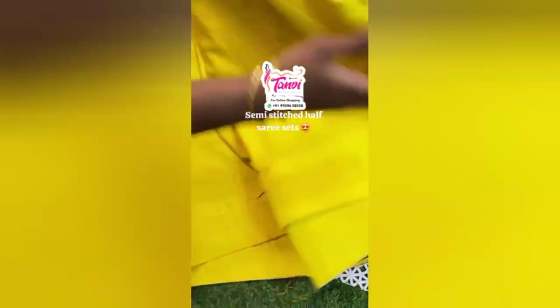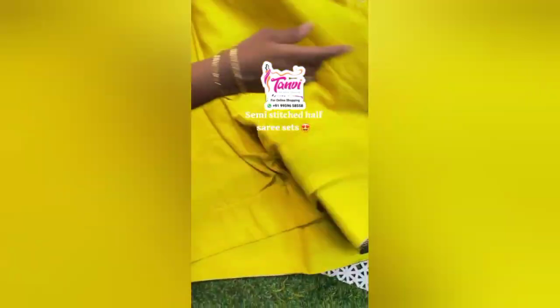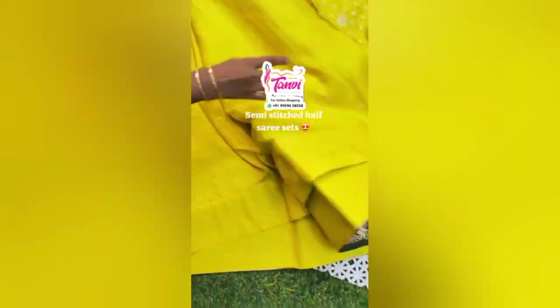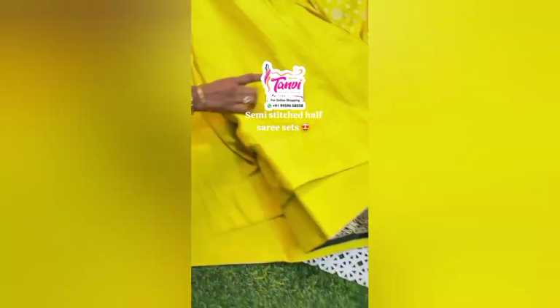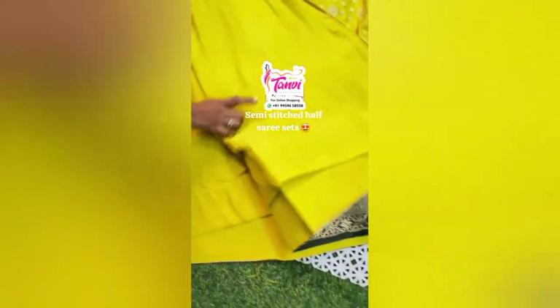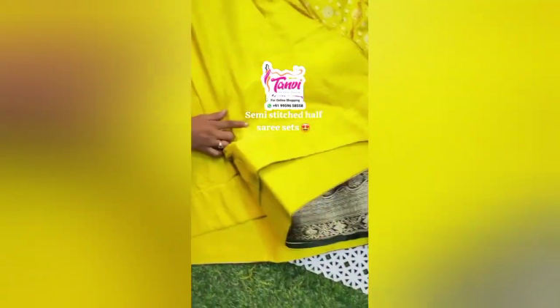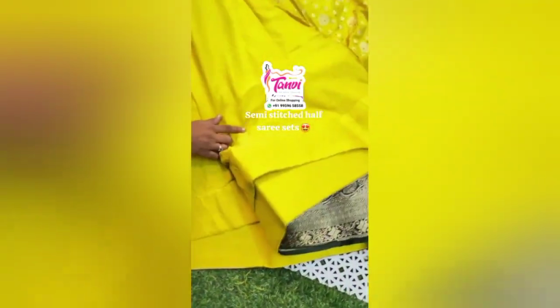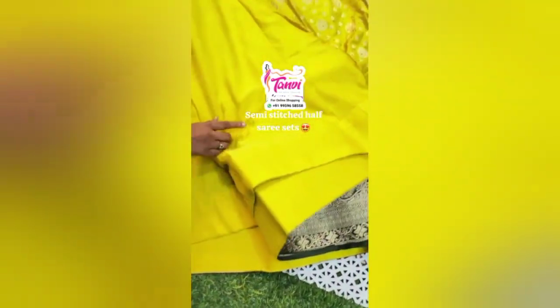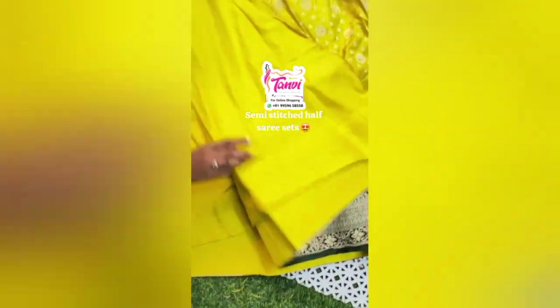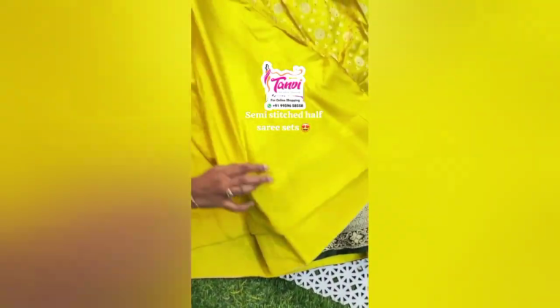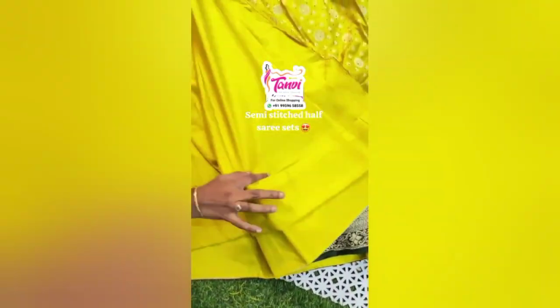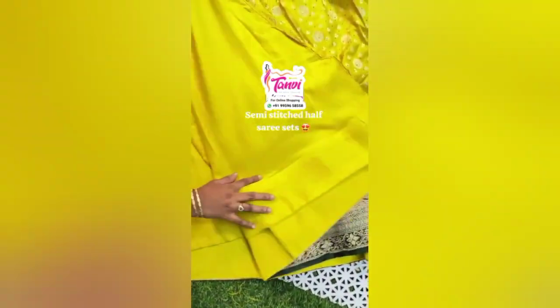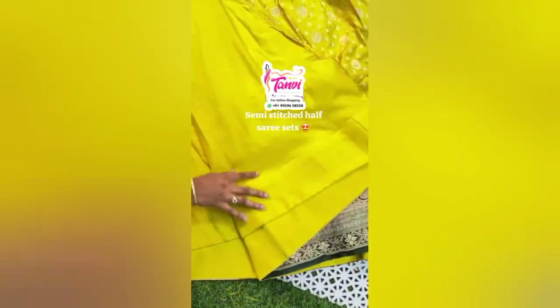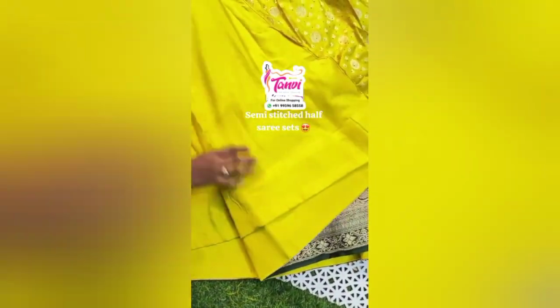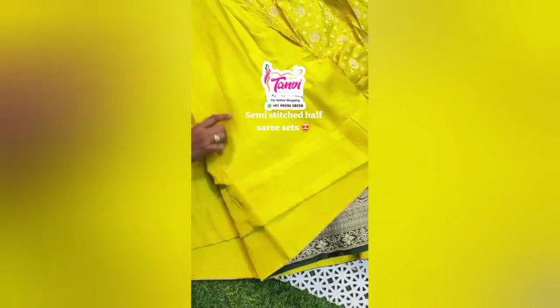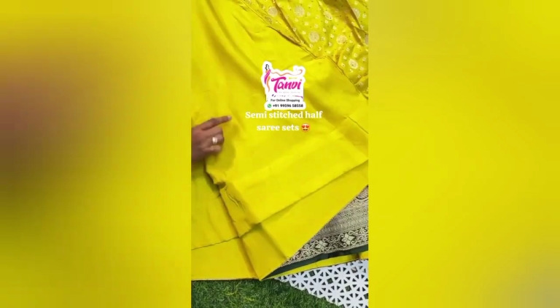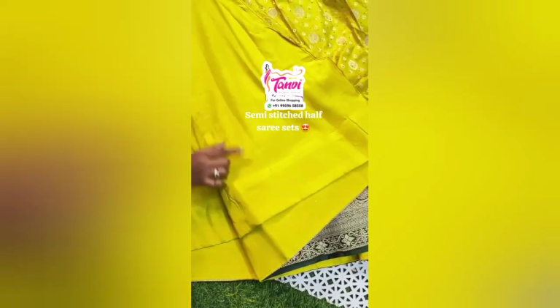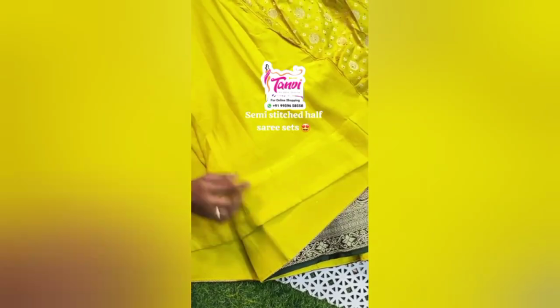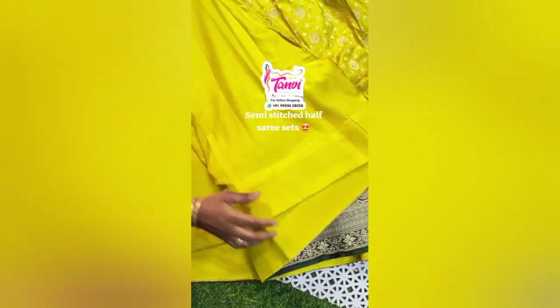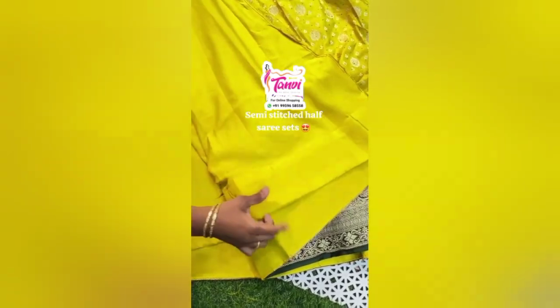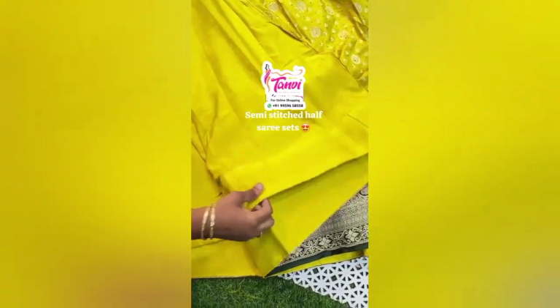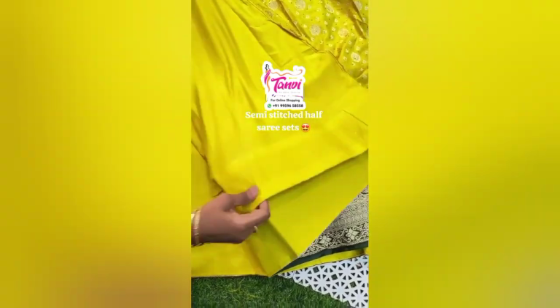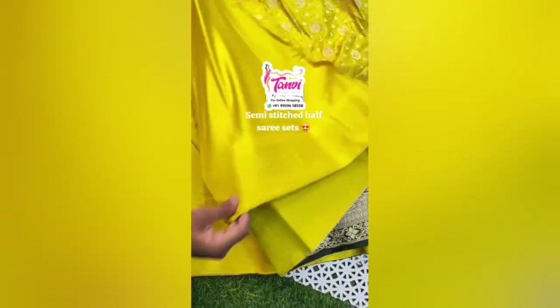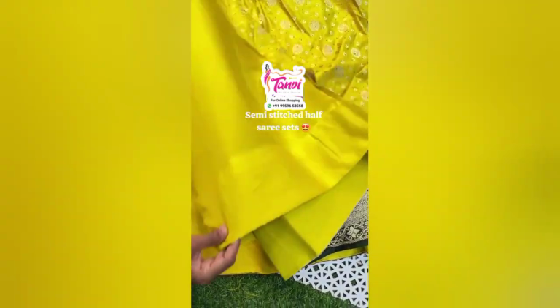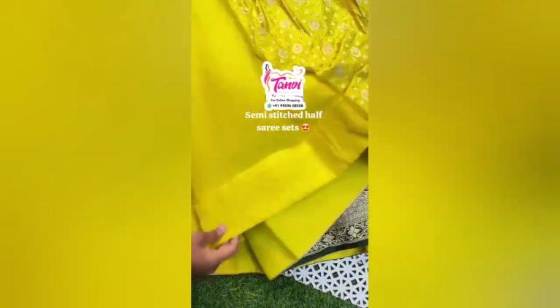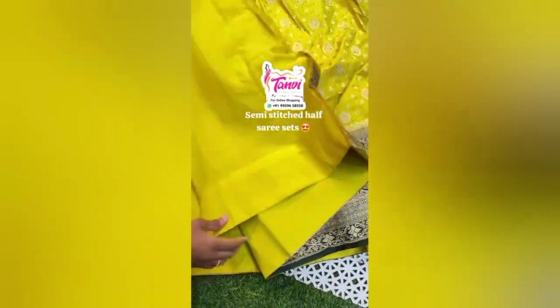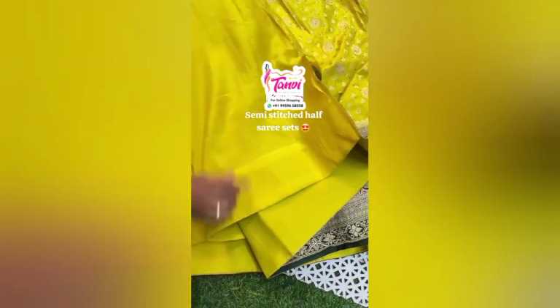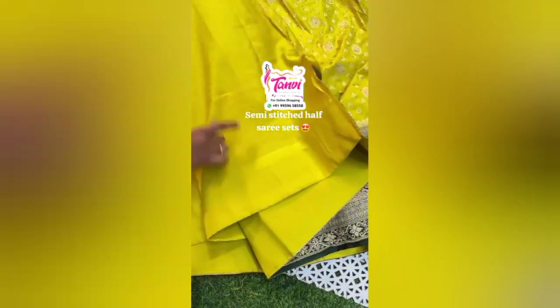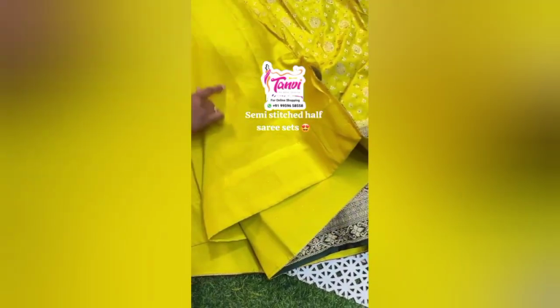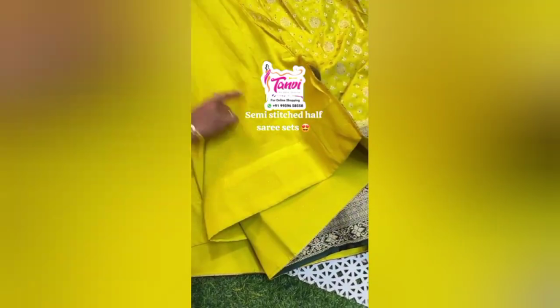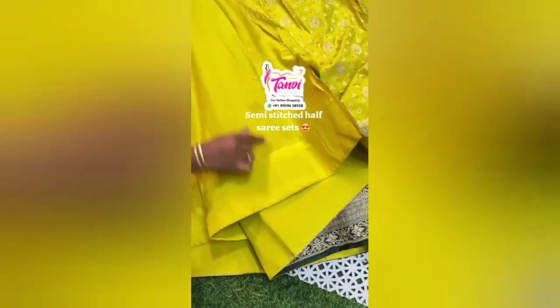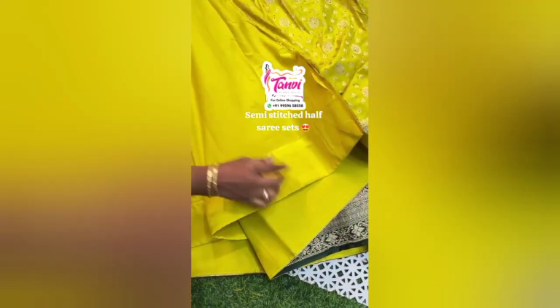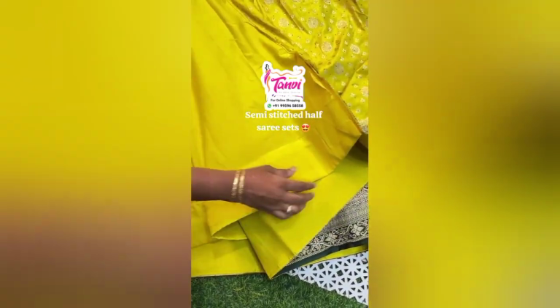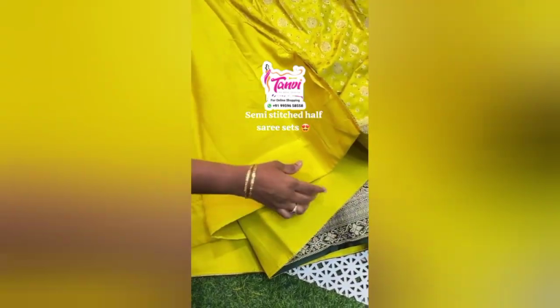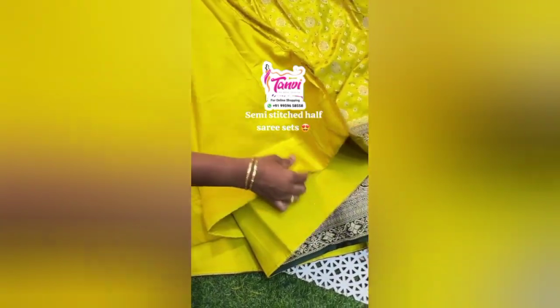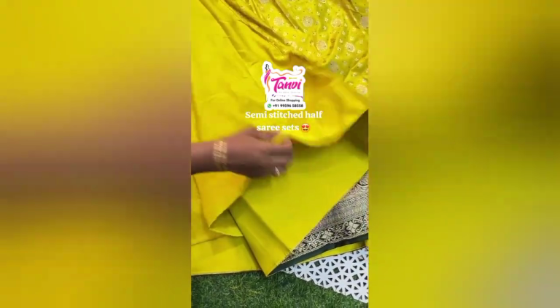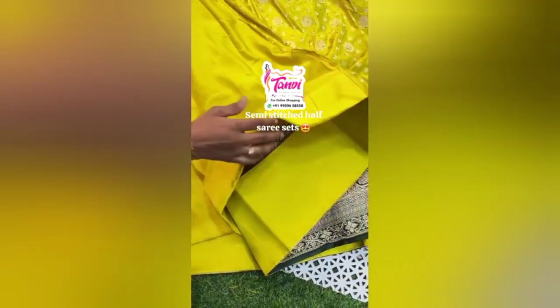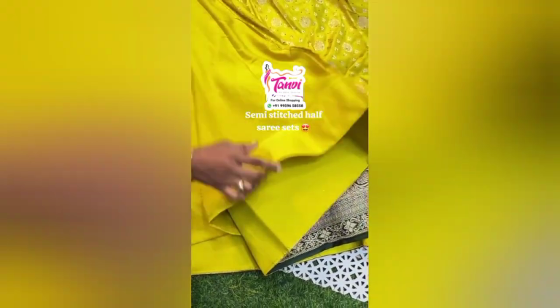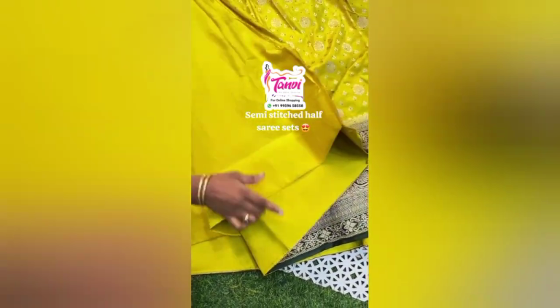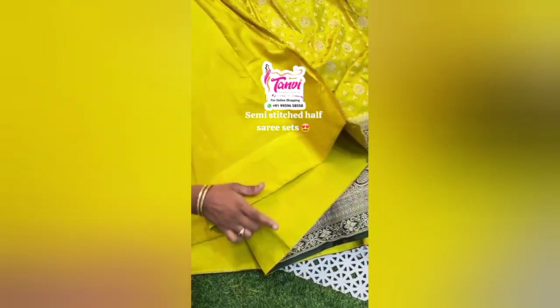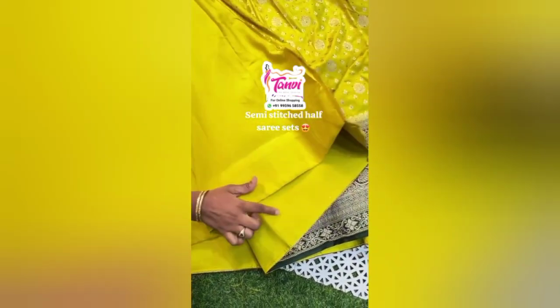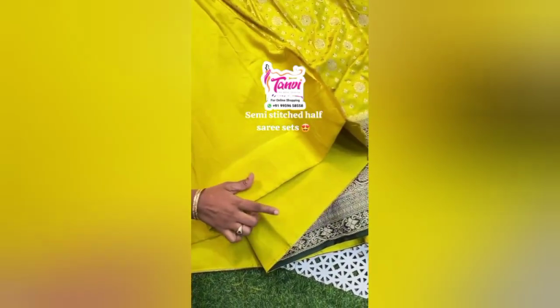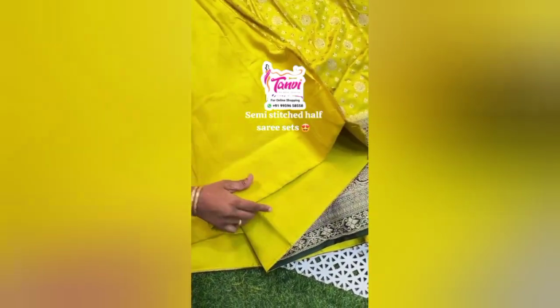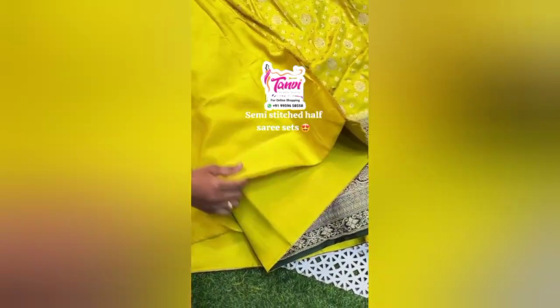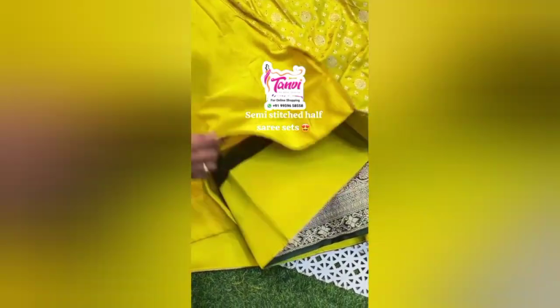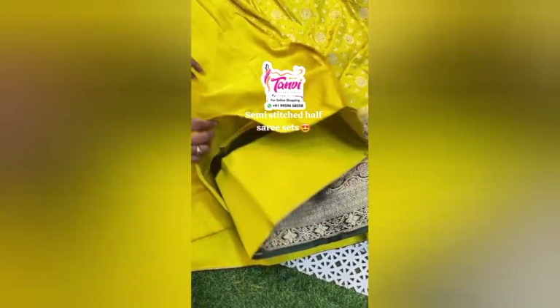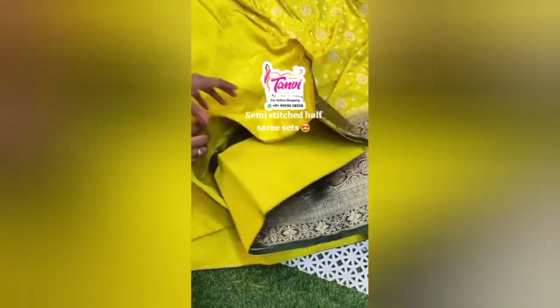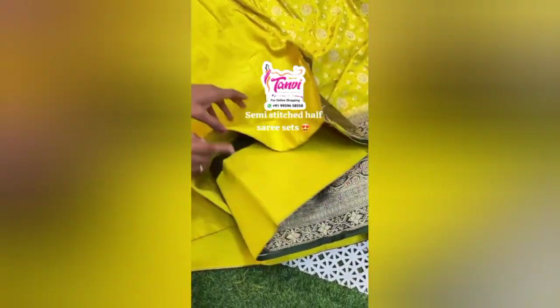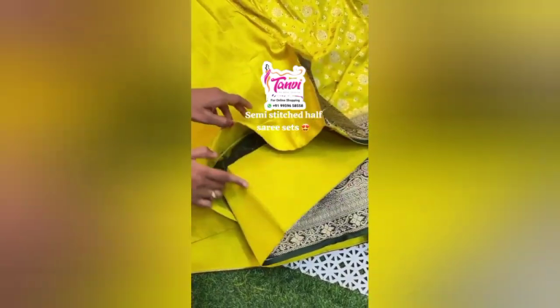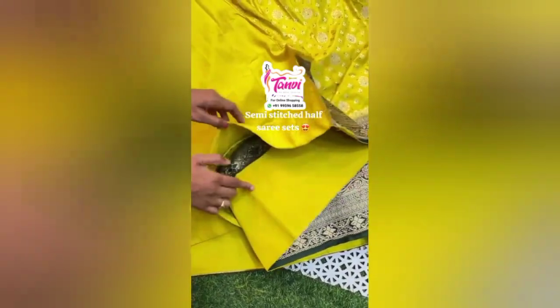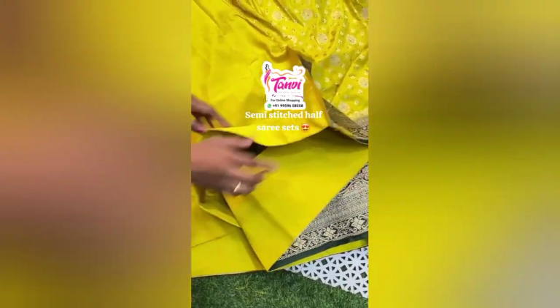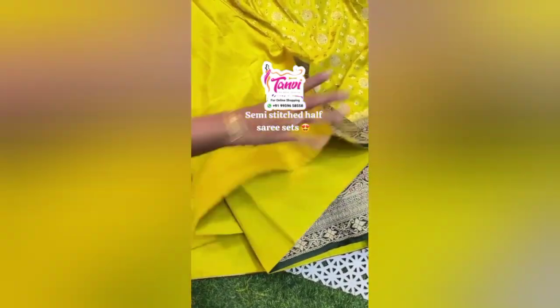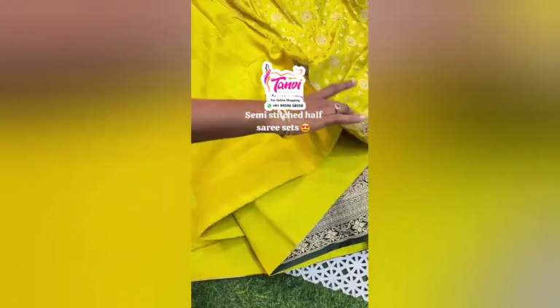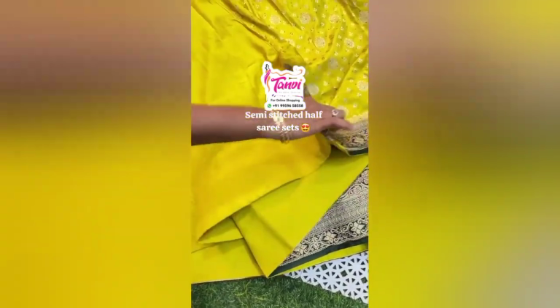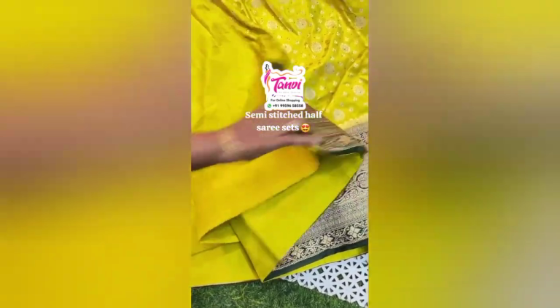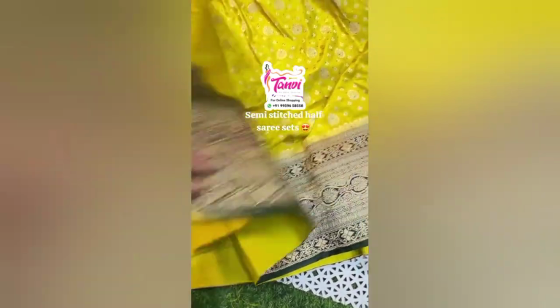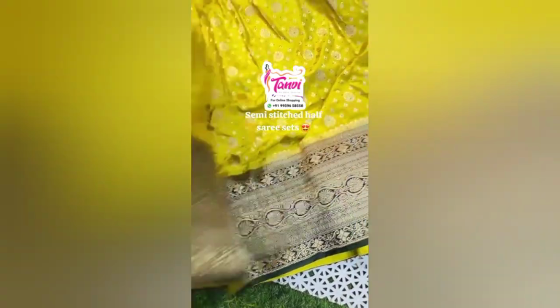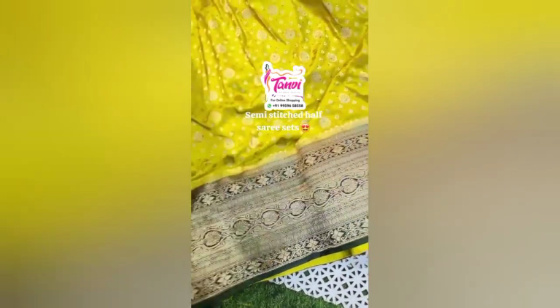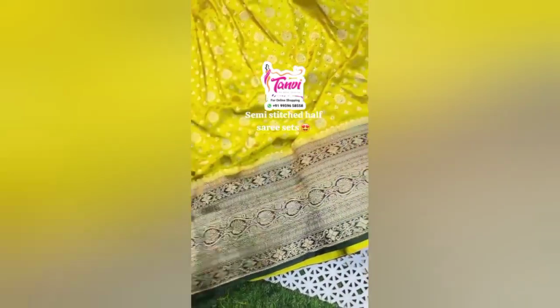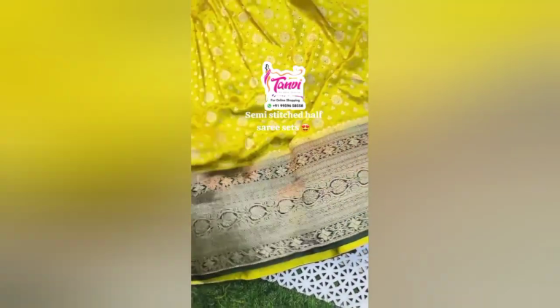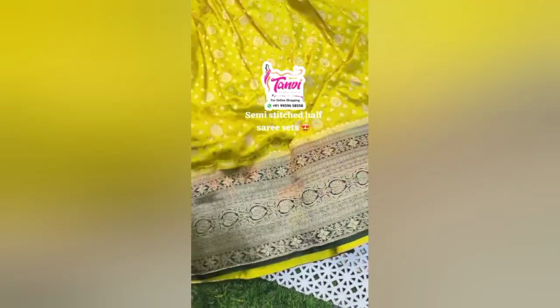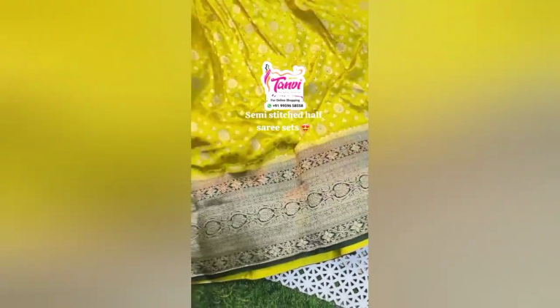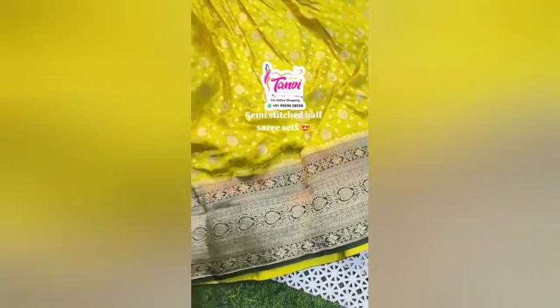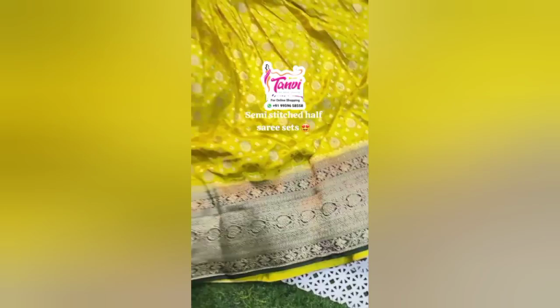It has a lot of lining and can-can. Semi-stitched.